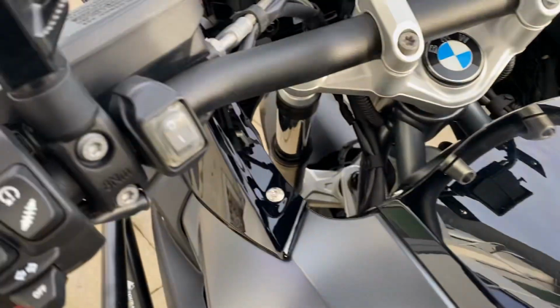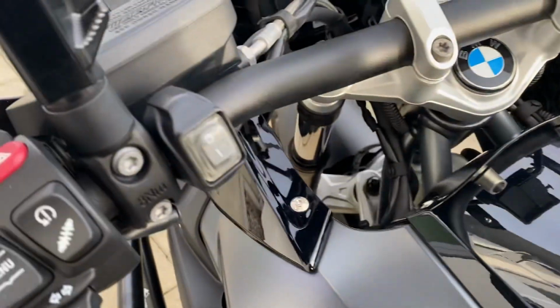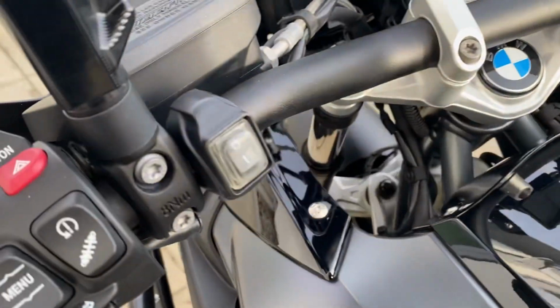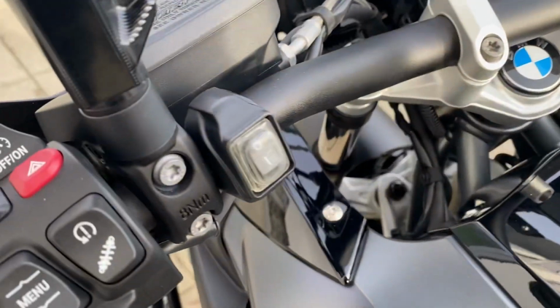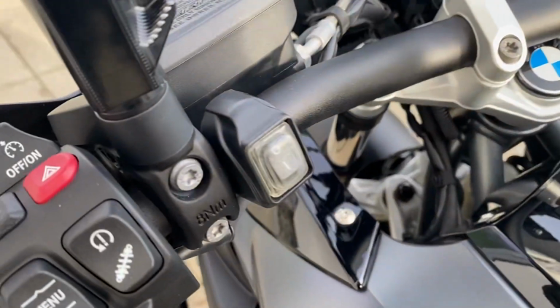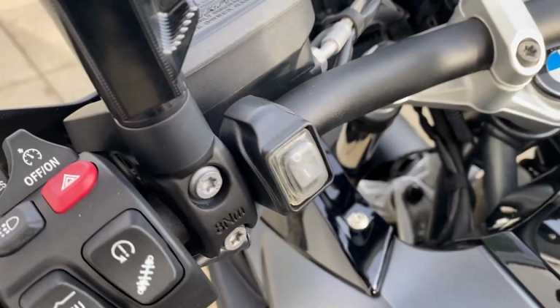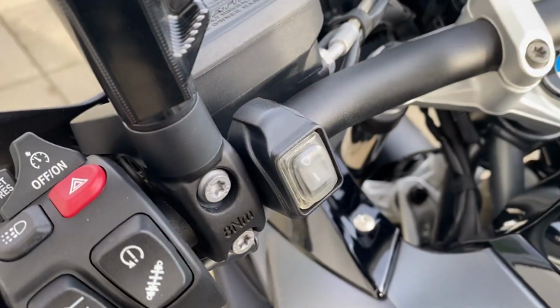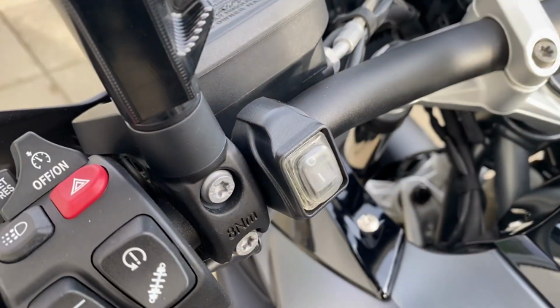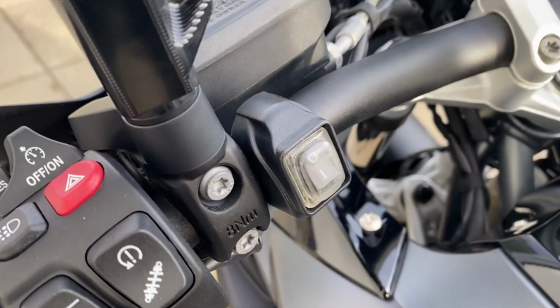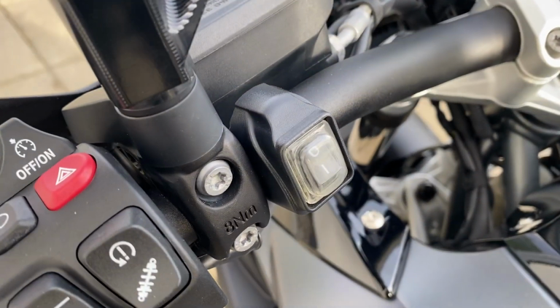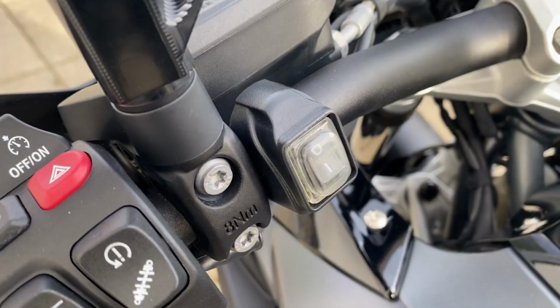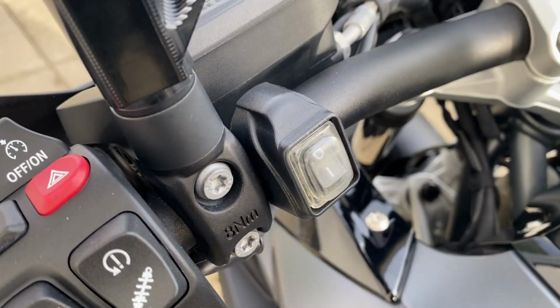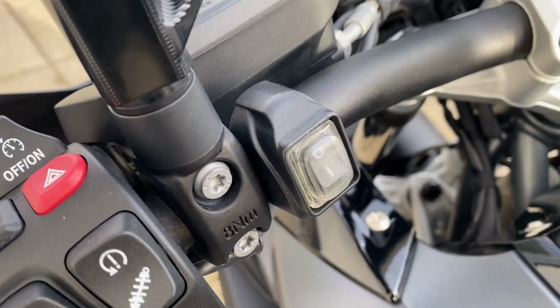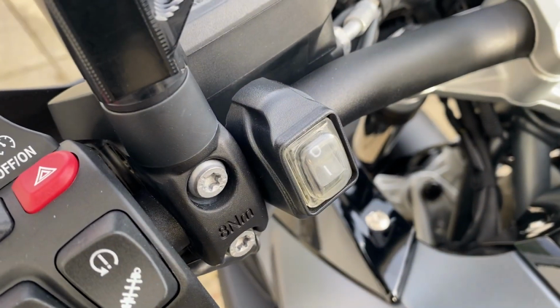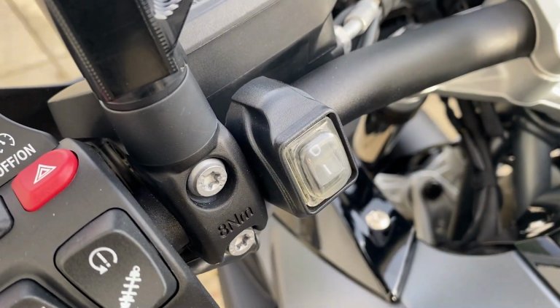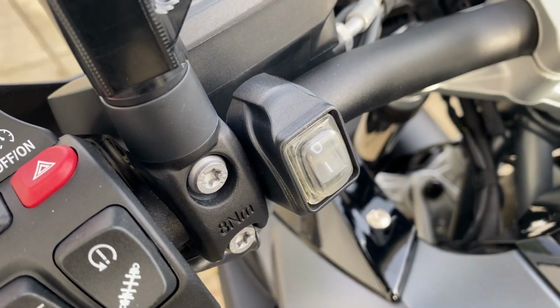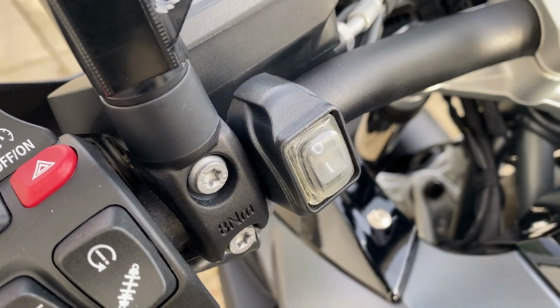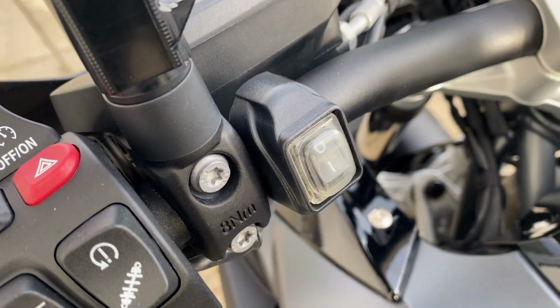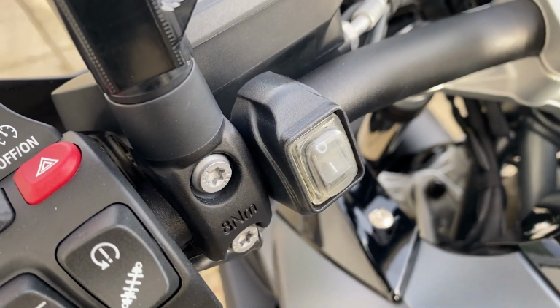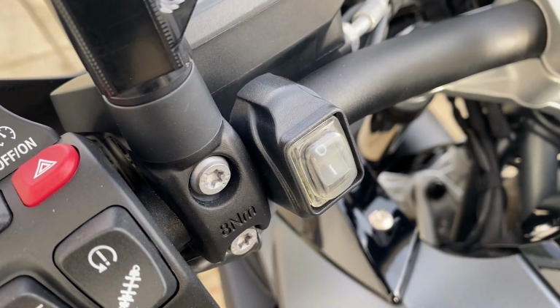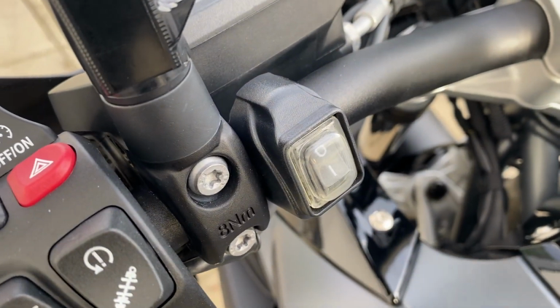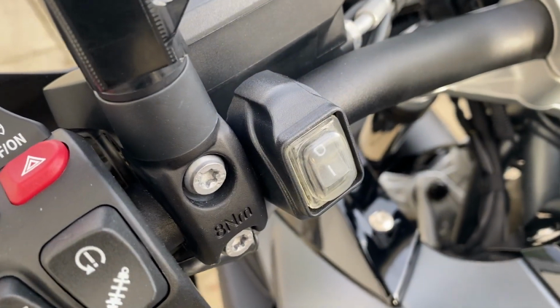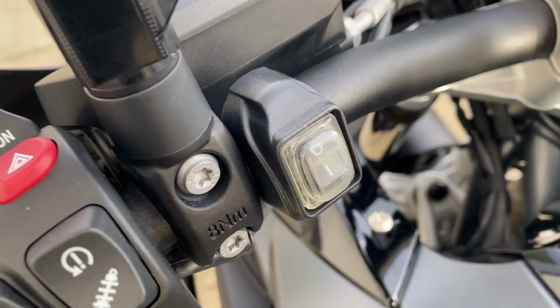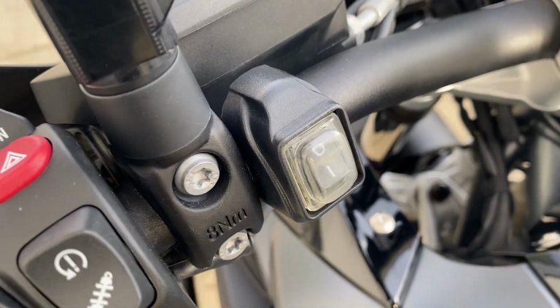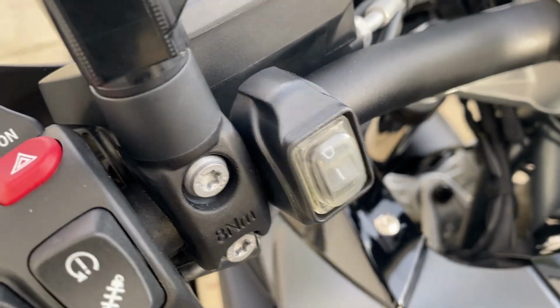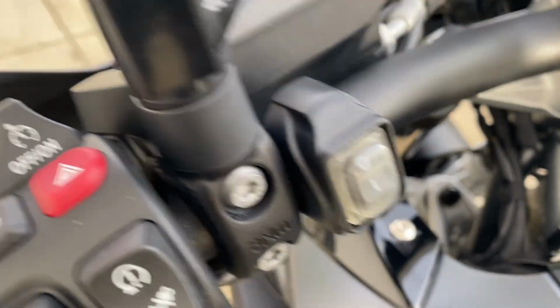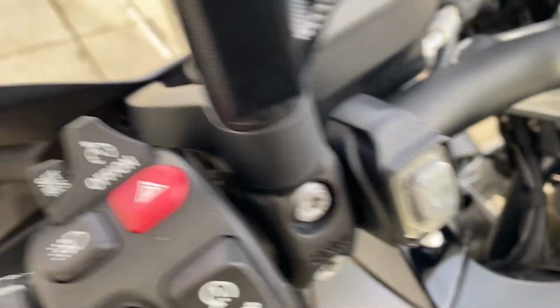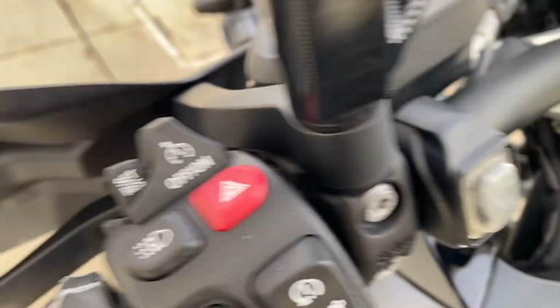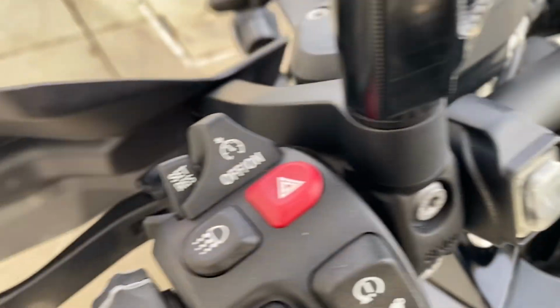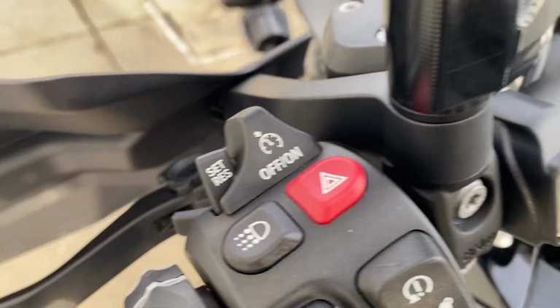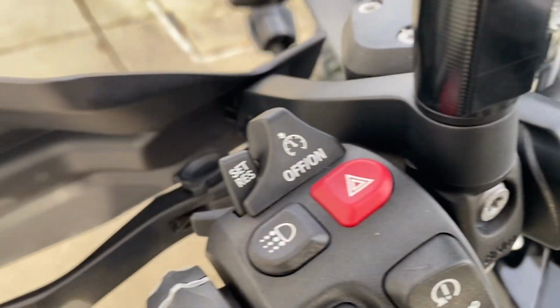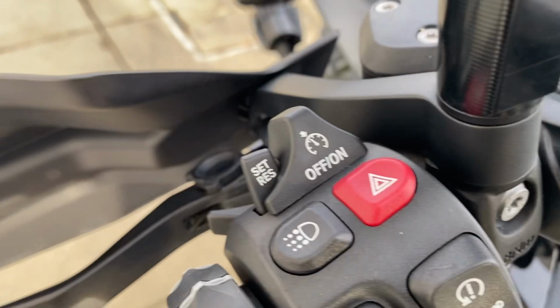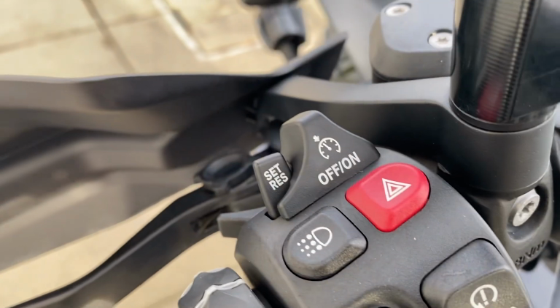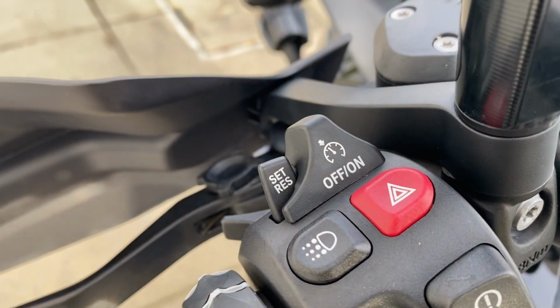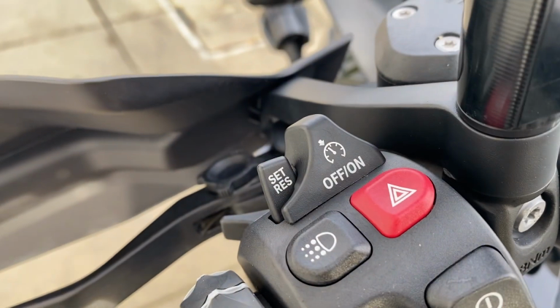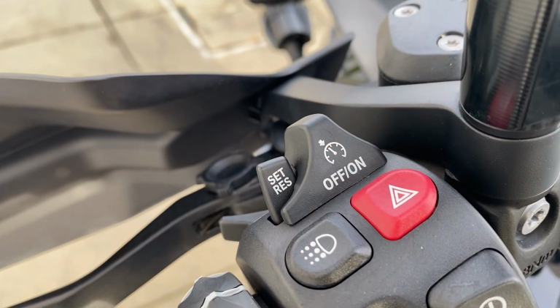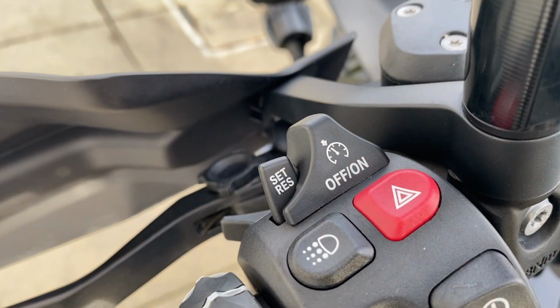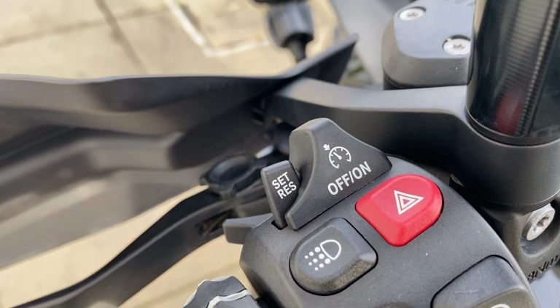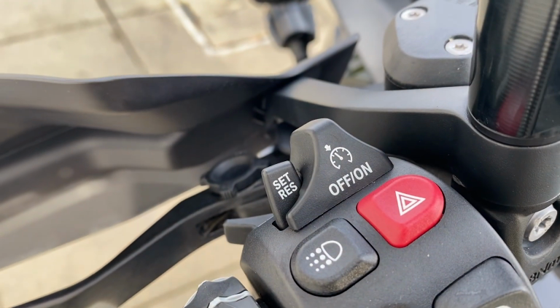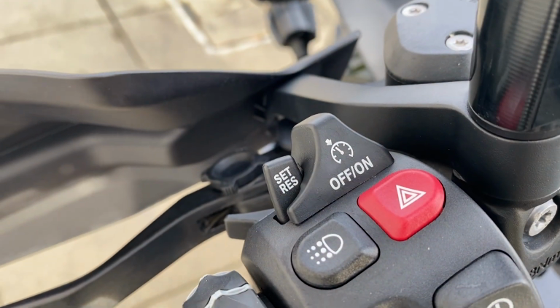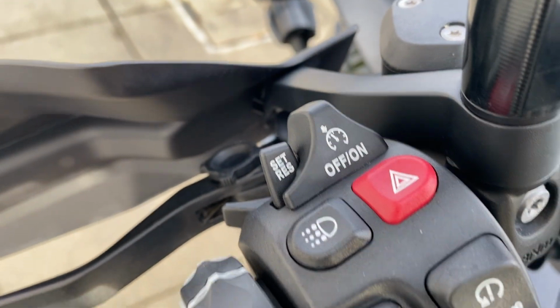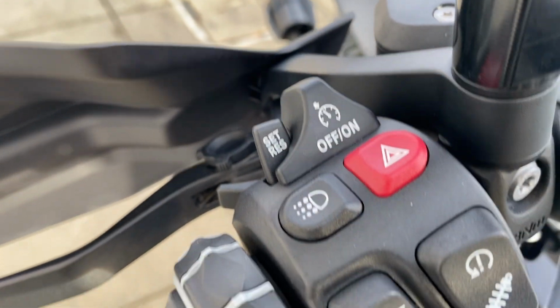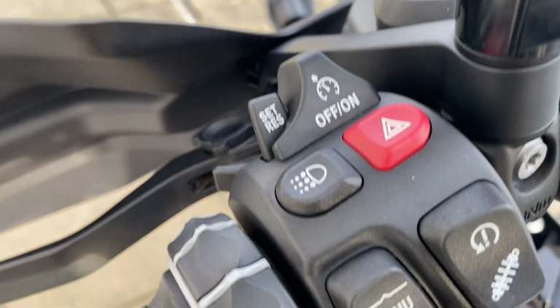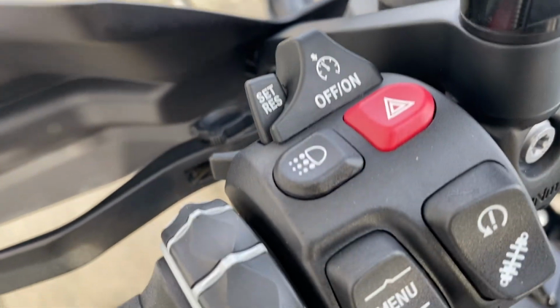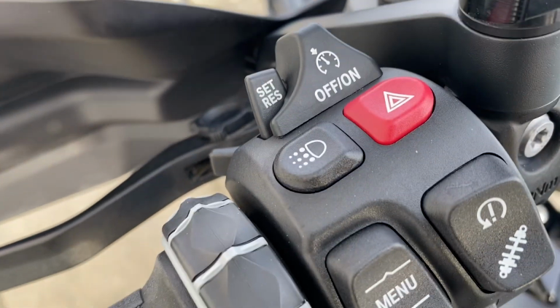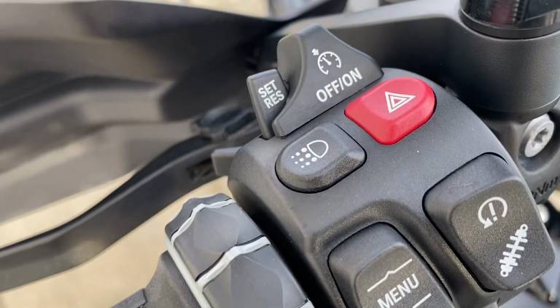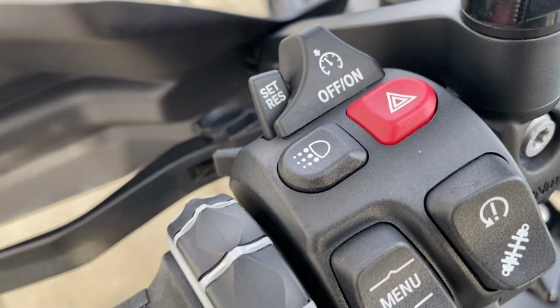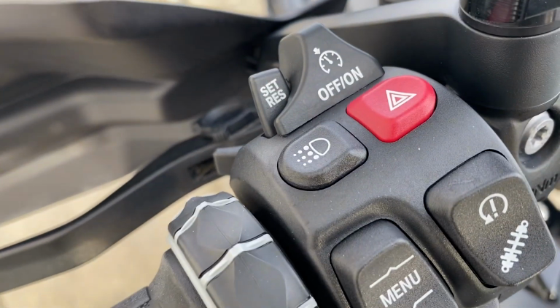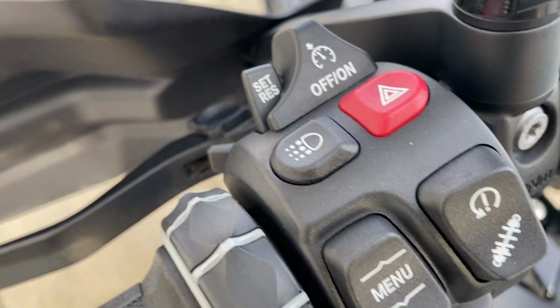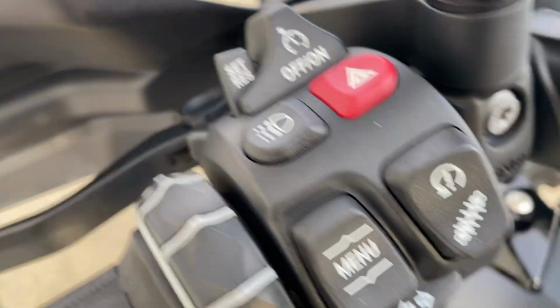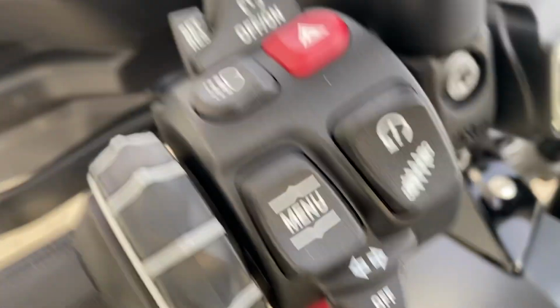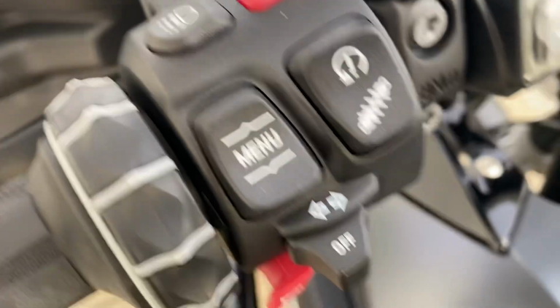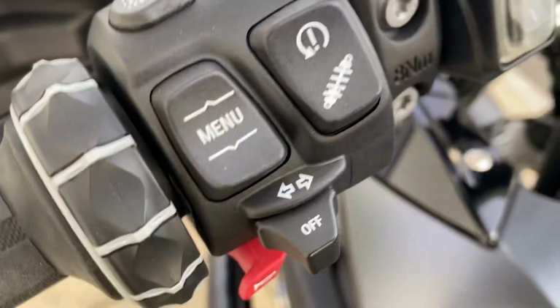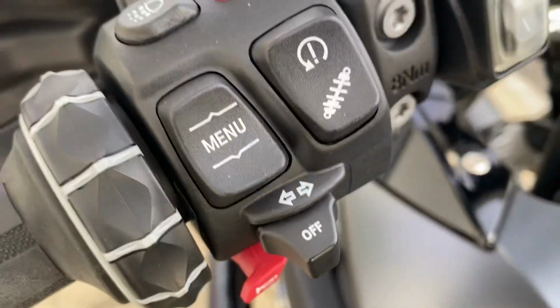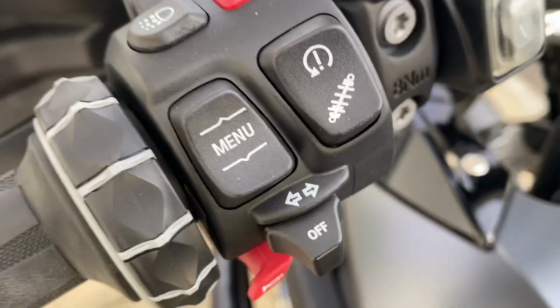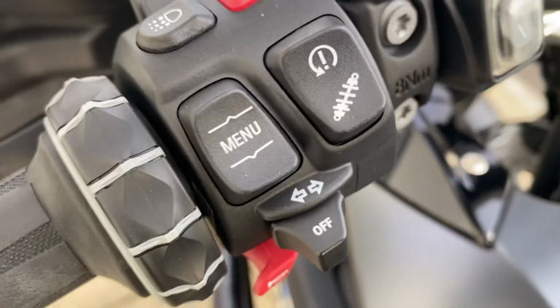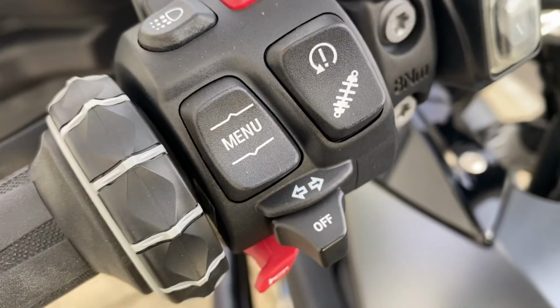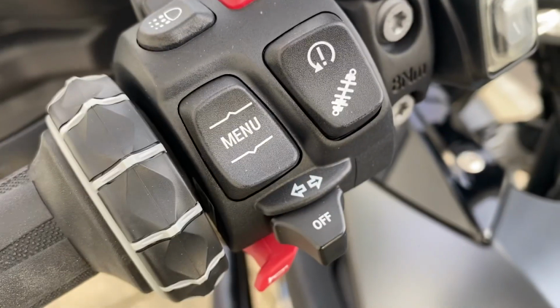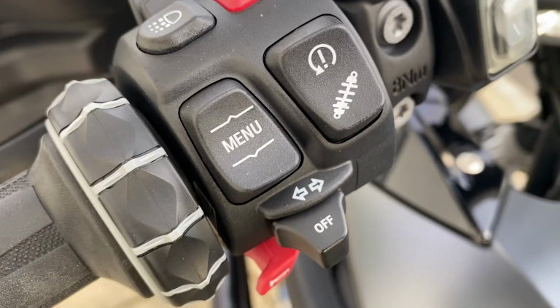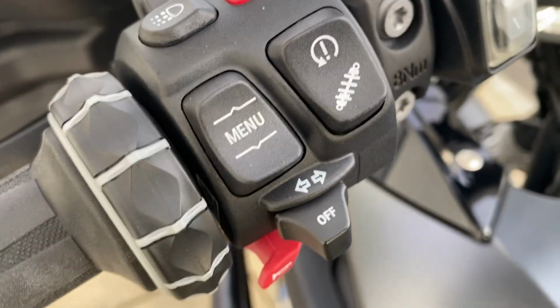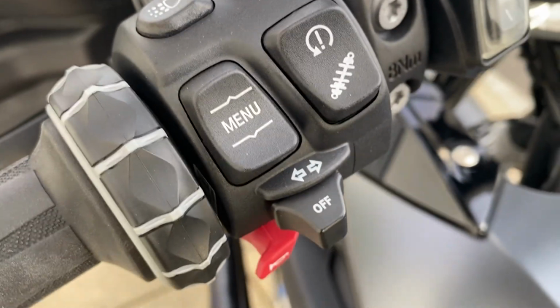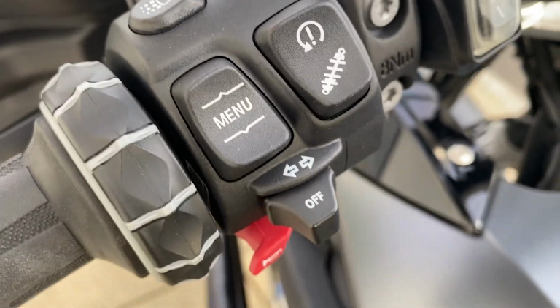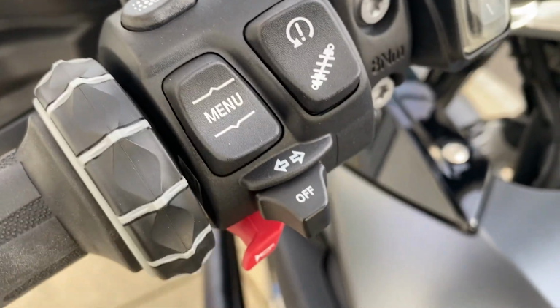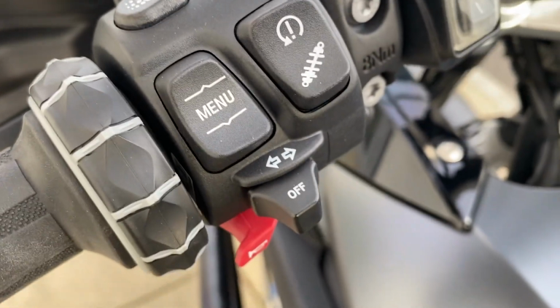On the left side controls, you have the additional fog light switch, cruise control, daytime riding lights, and your electronic suspension.